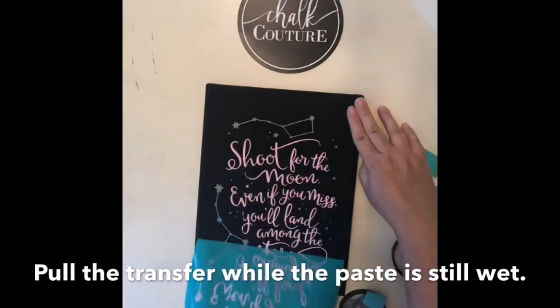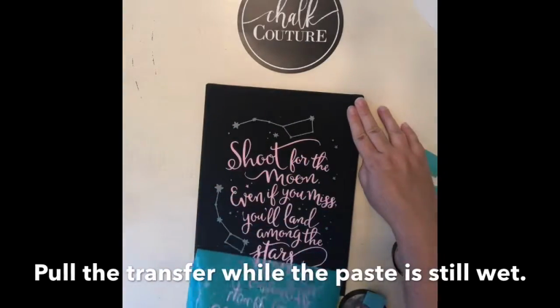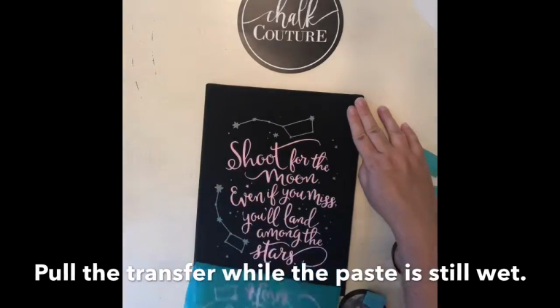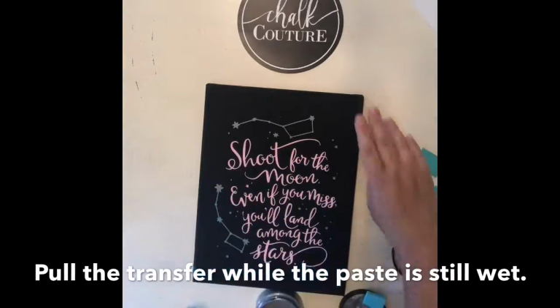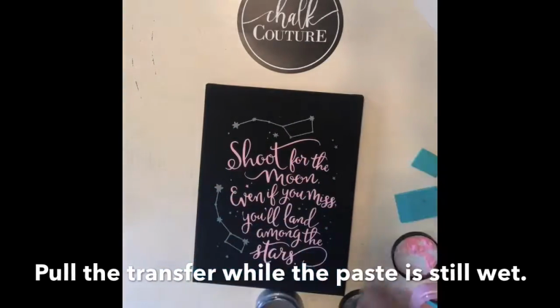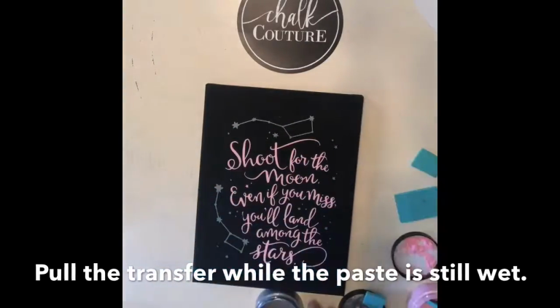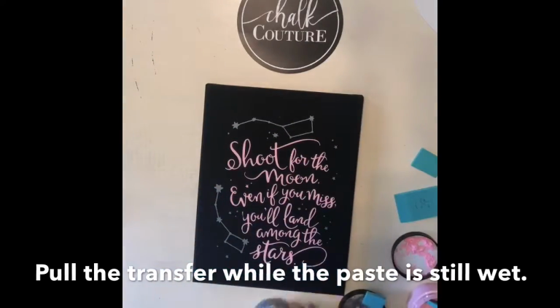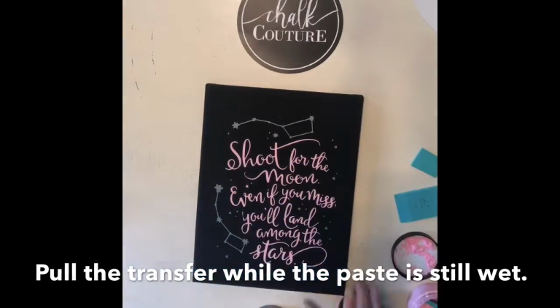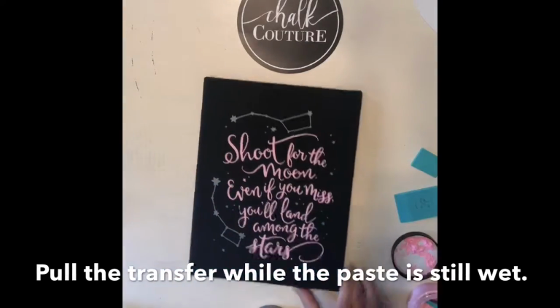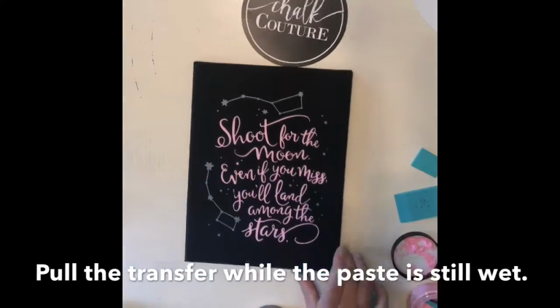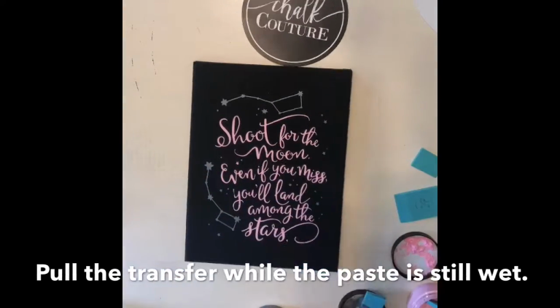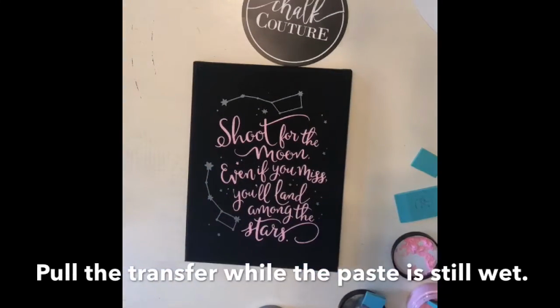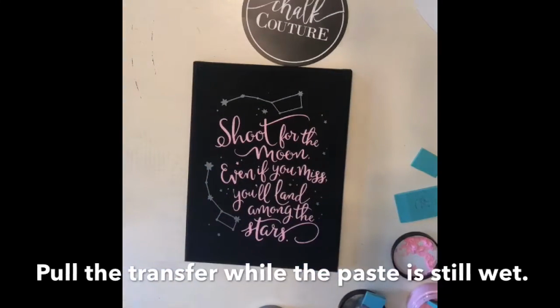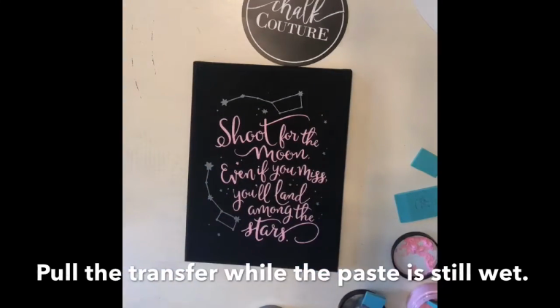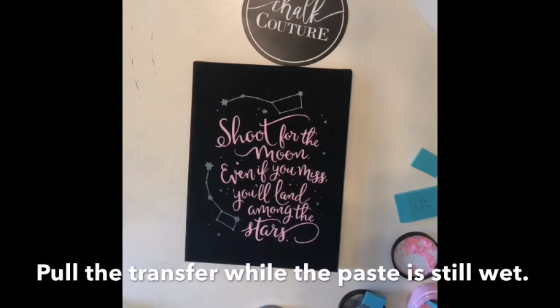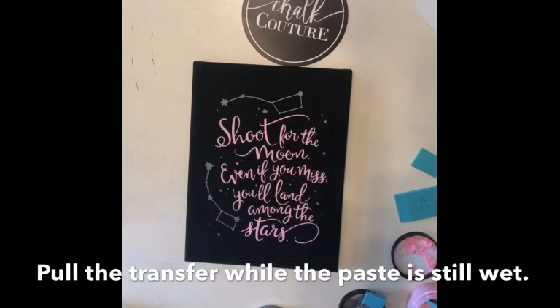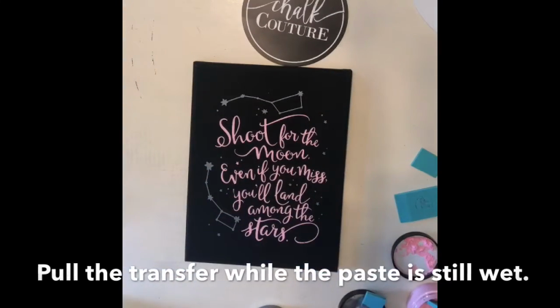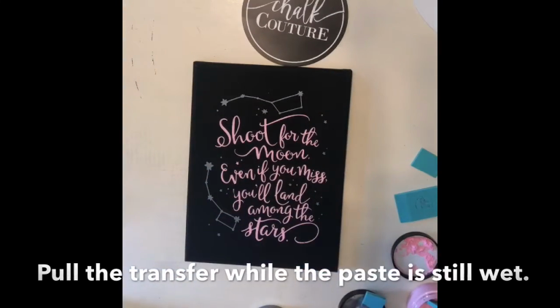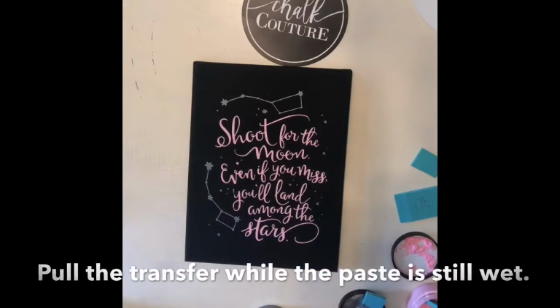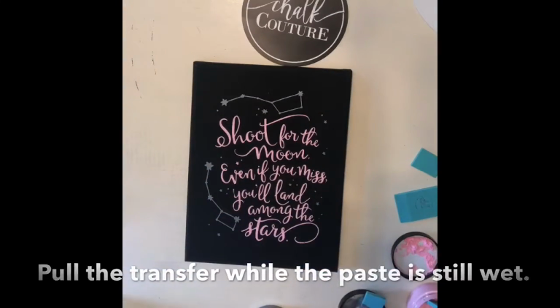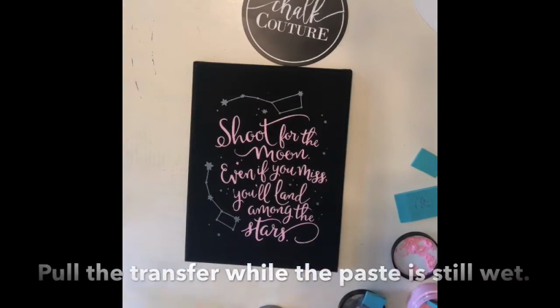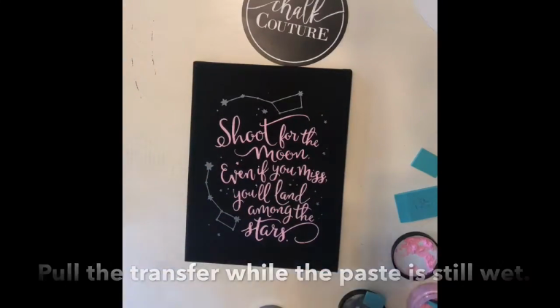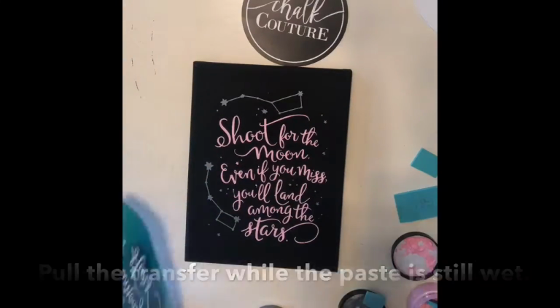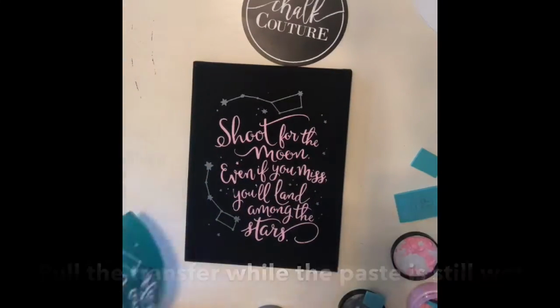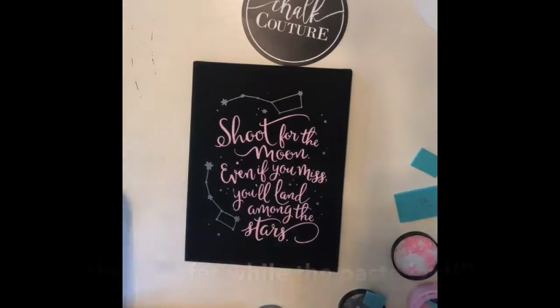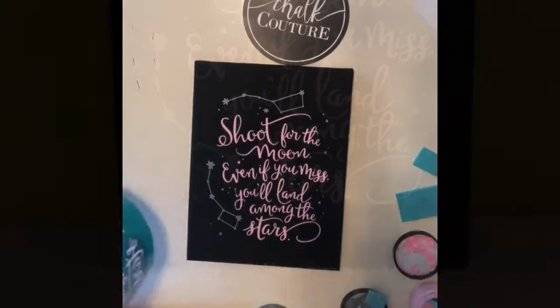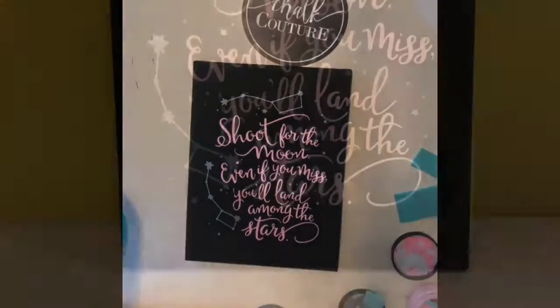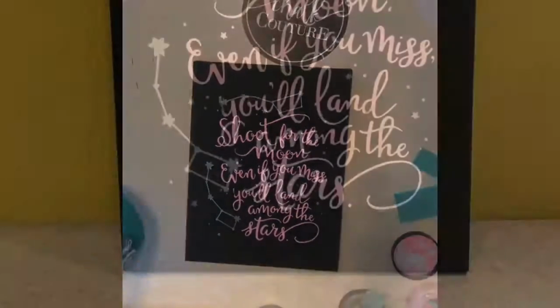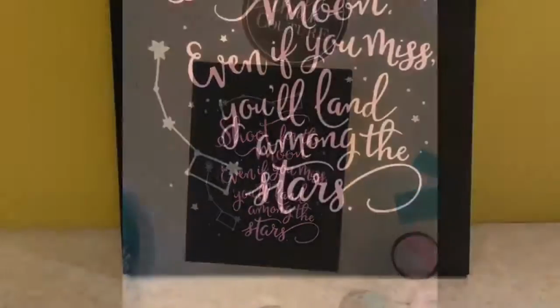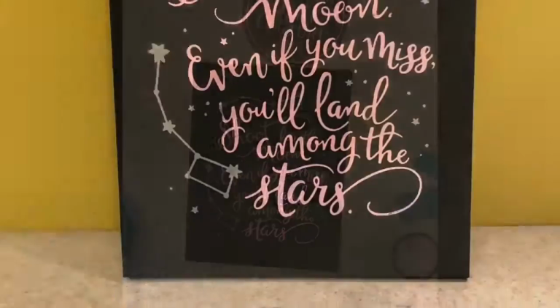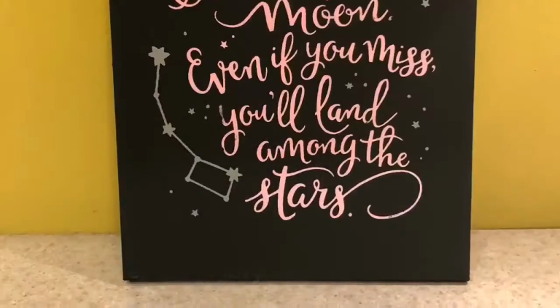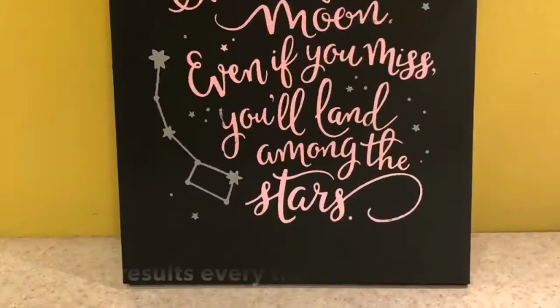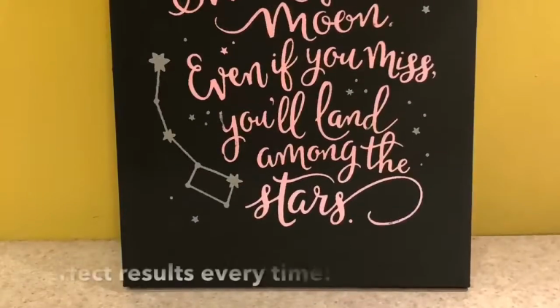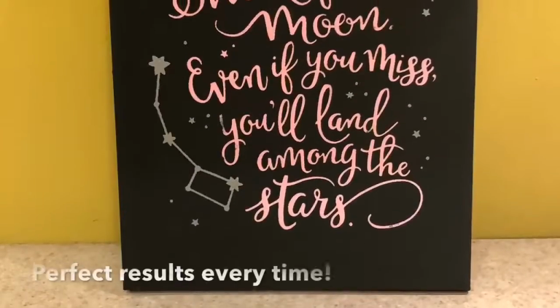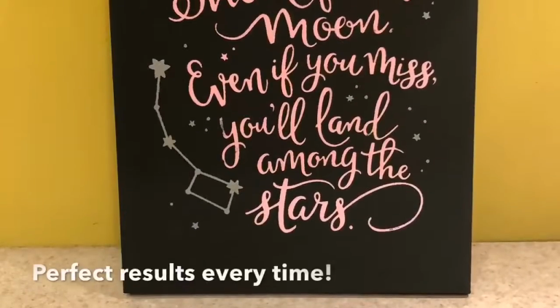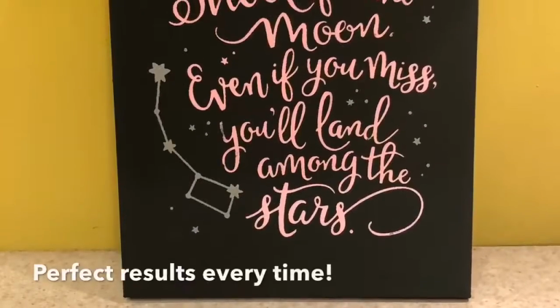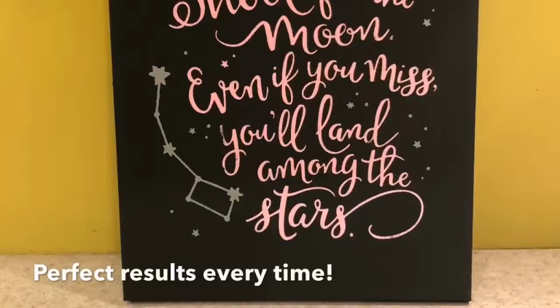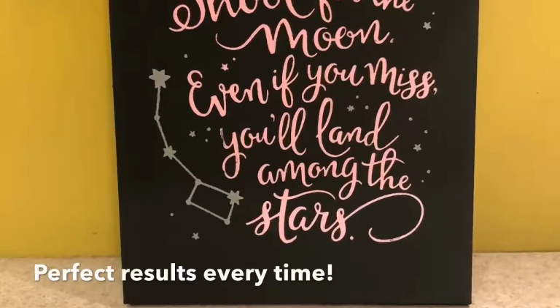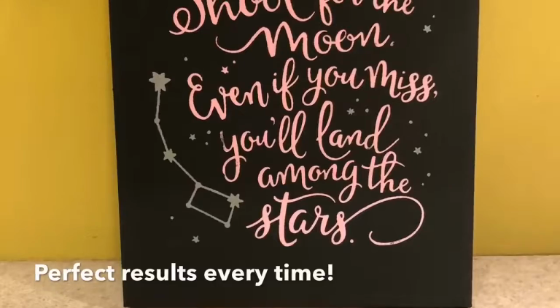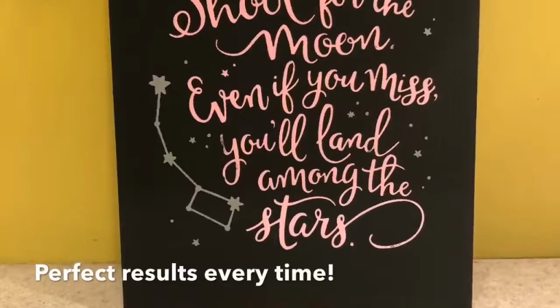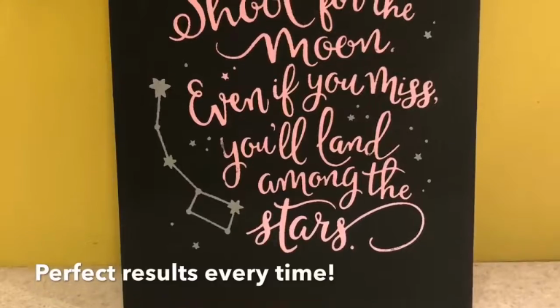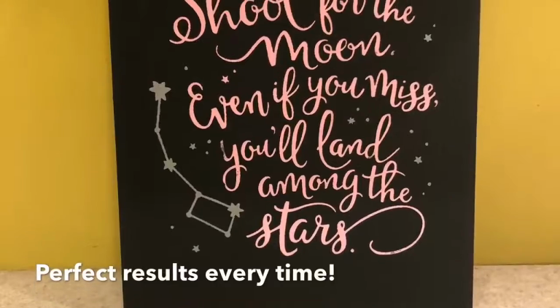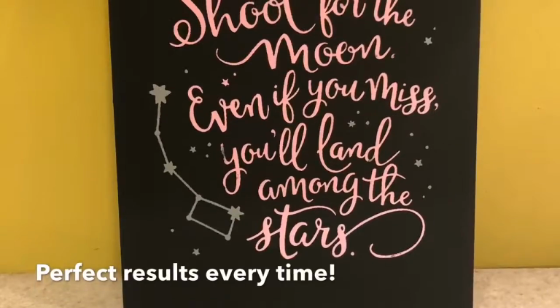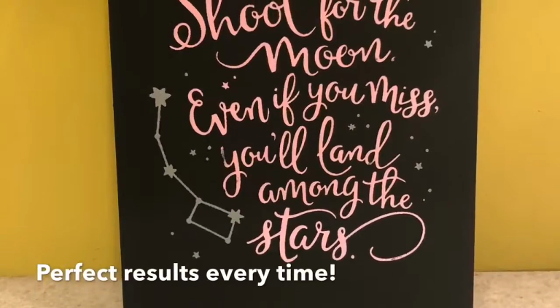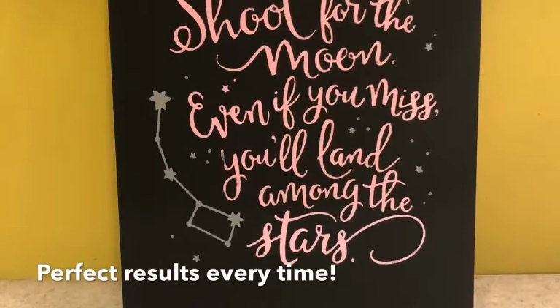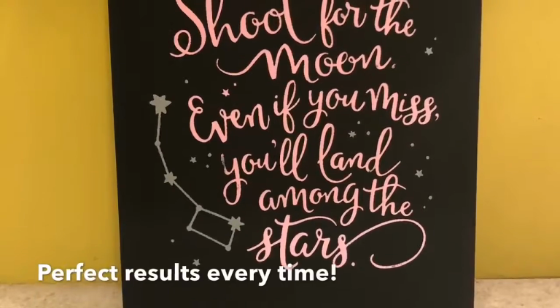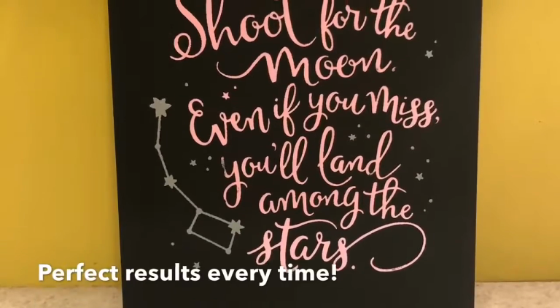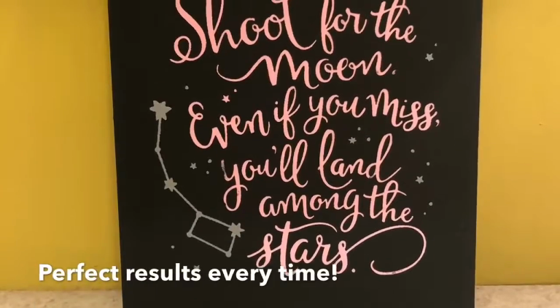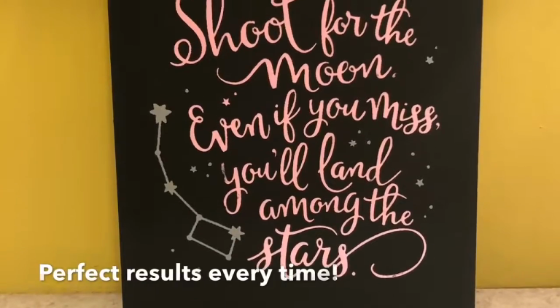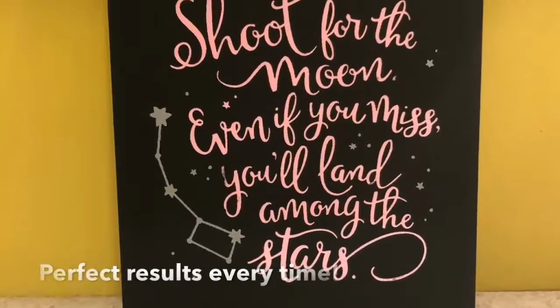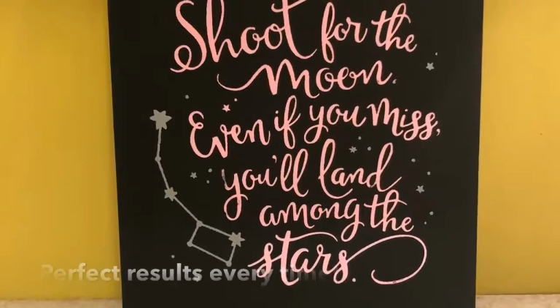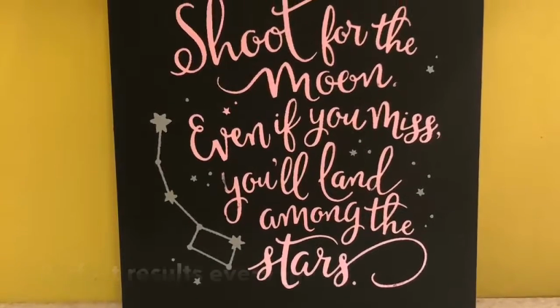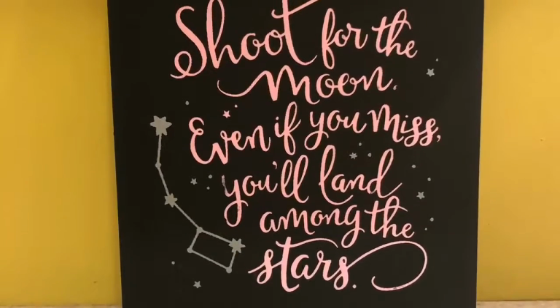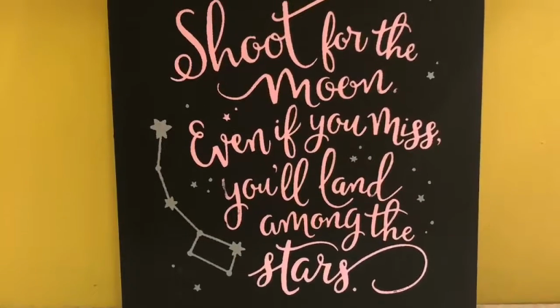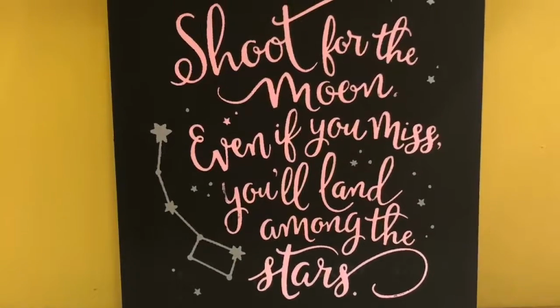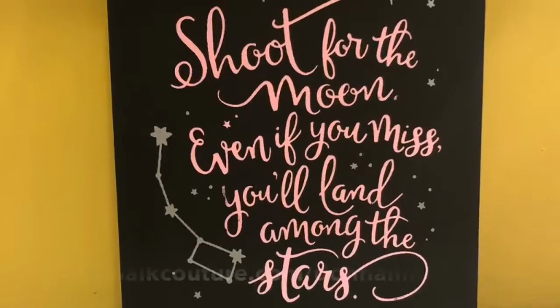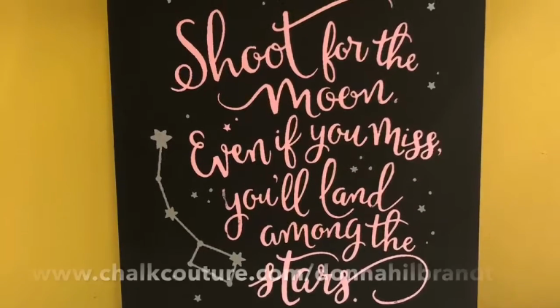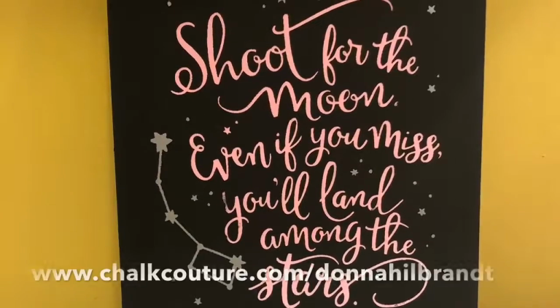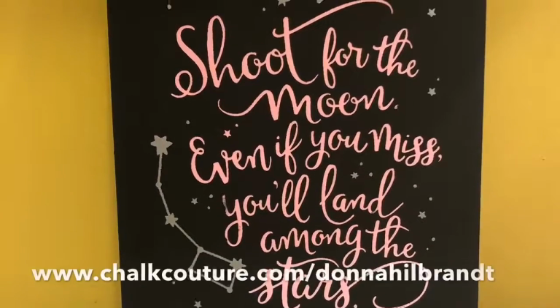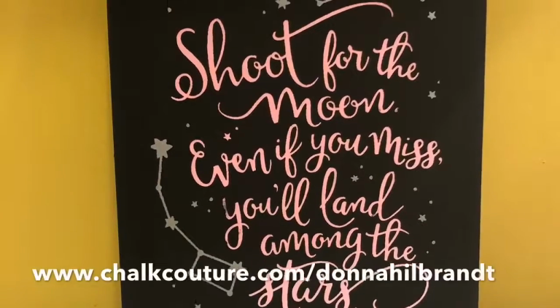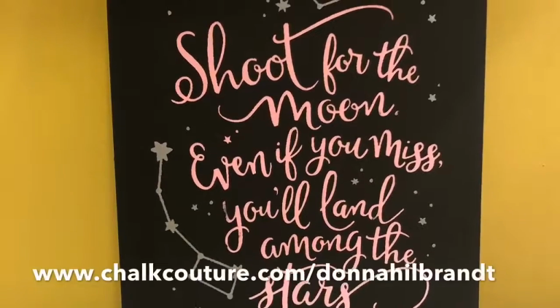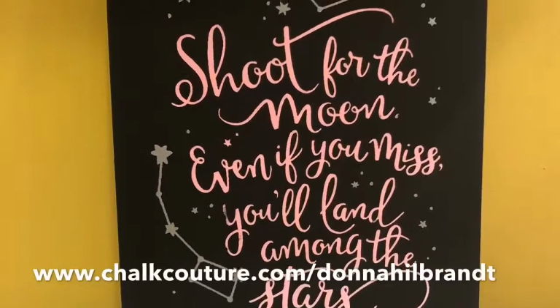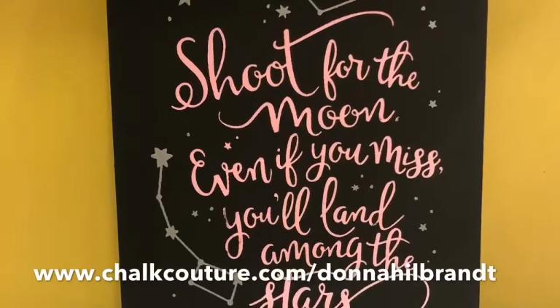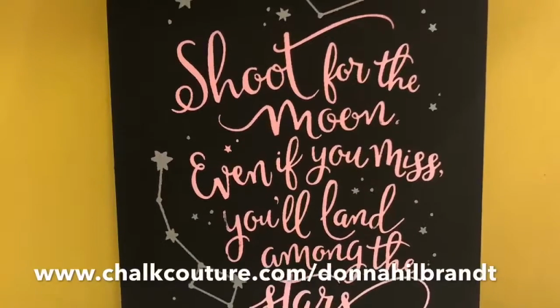Then, I pull the transfer while the paste is still wet for perfect results every time.